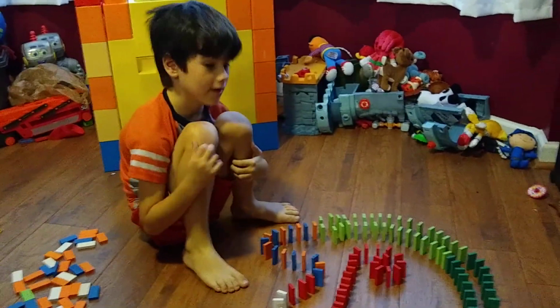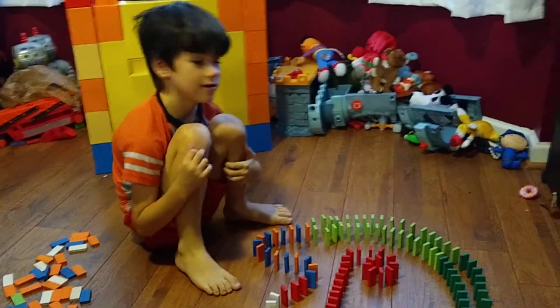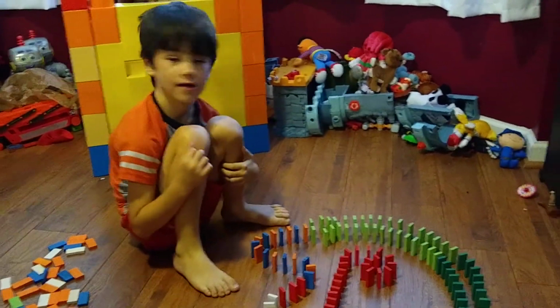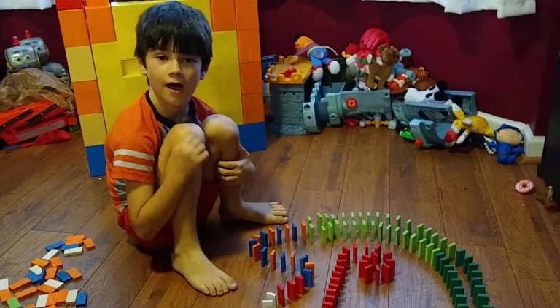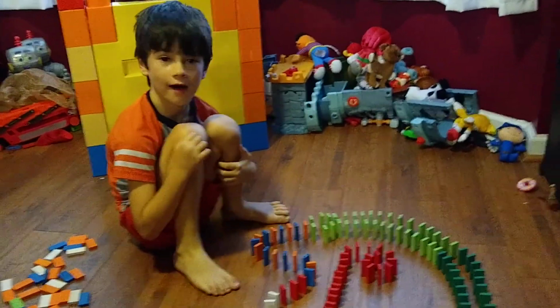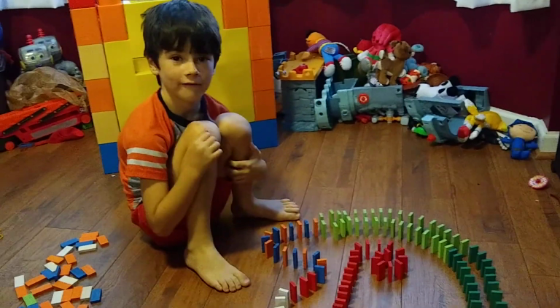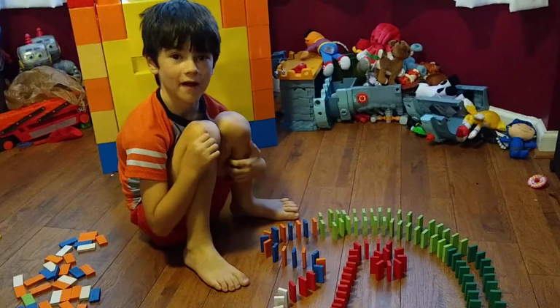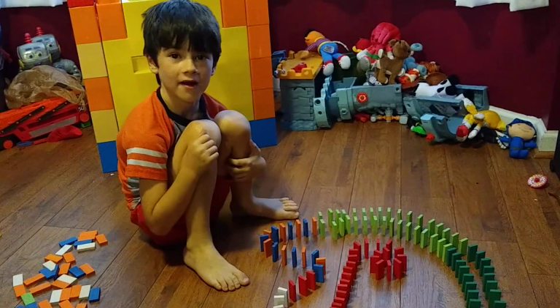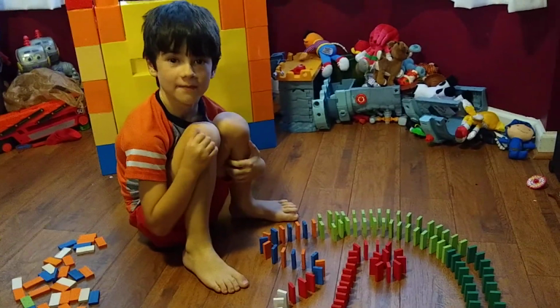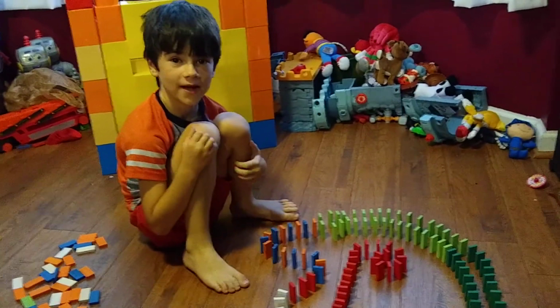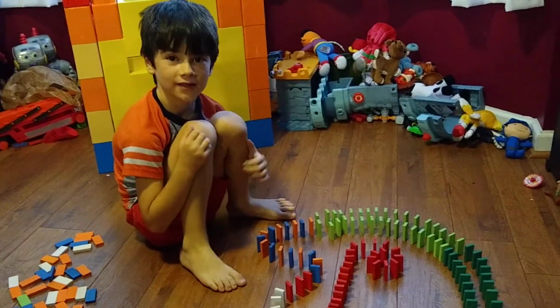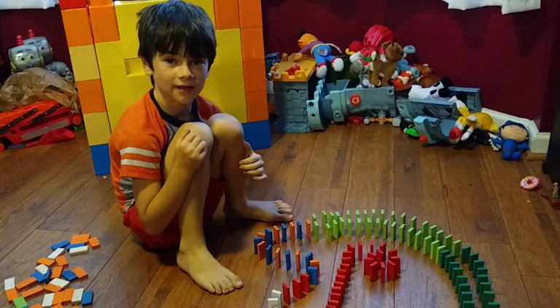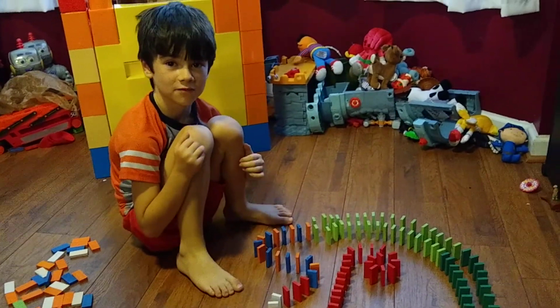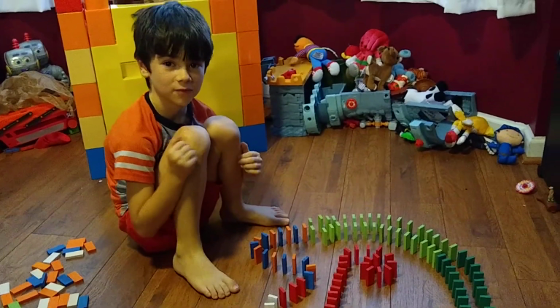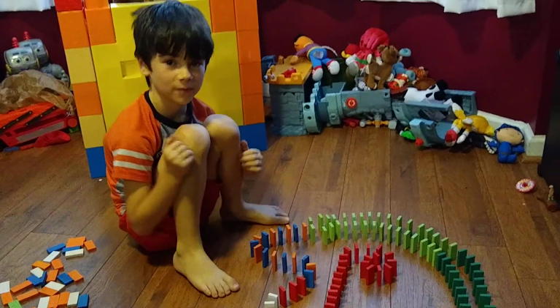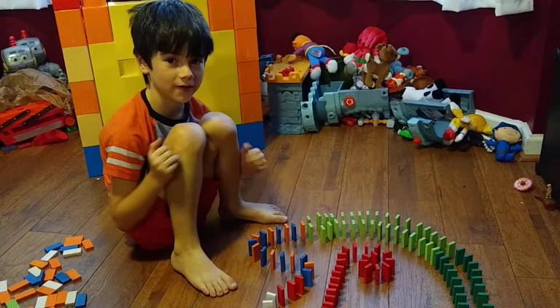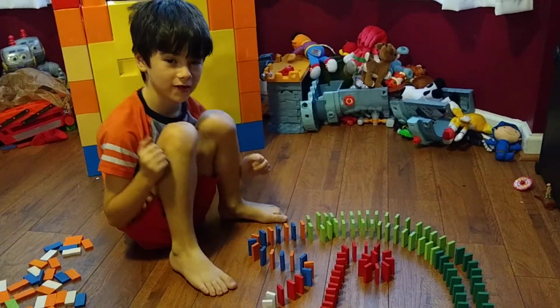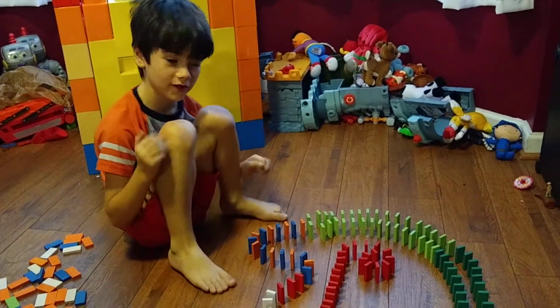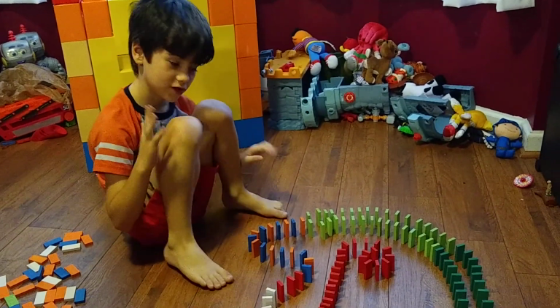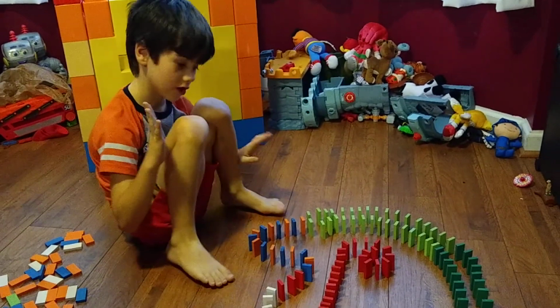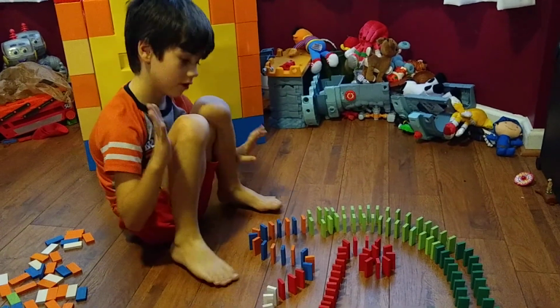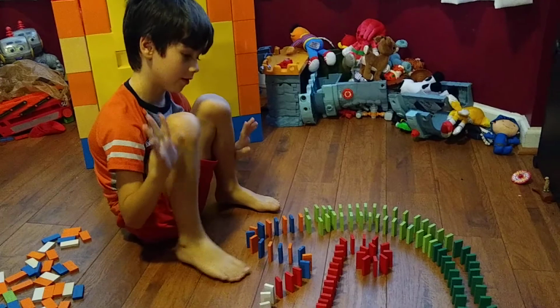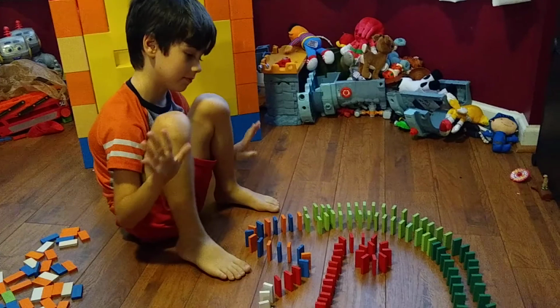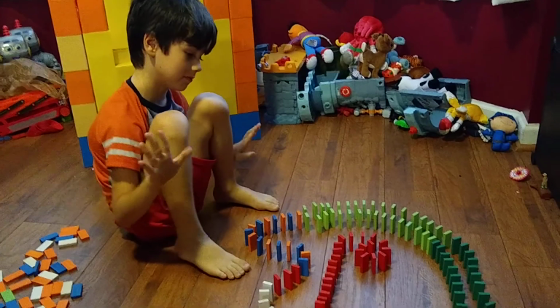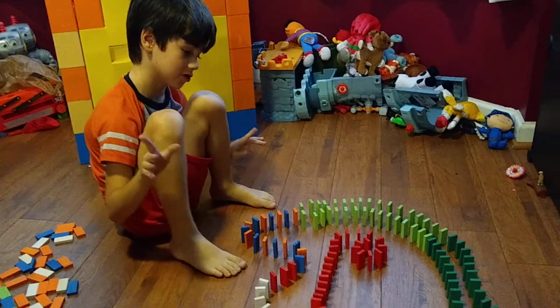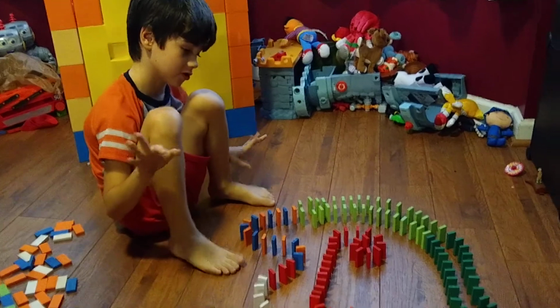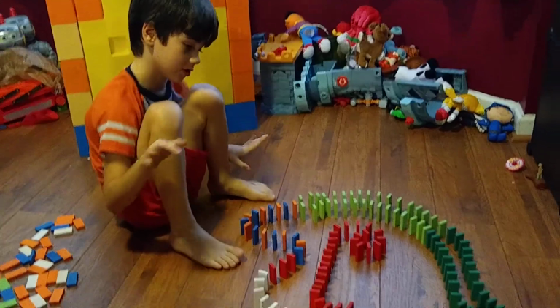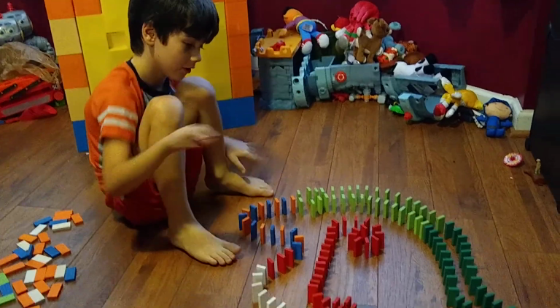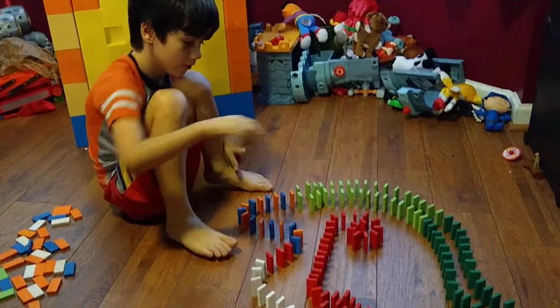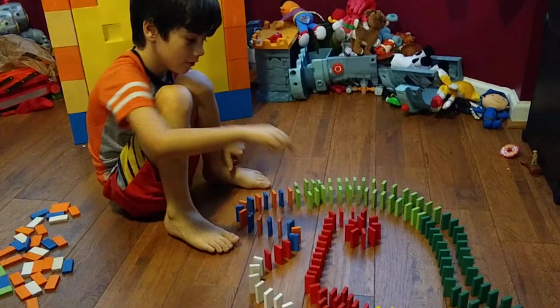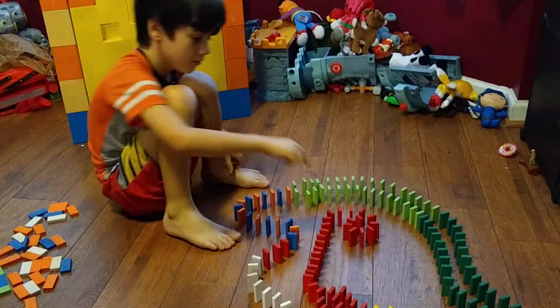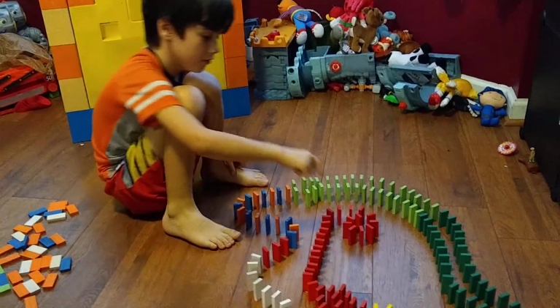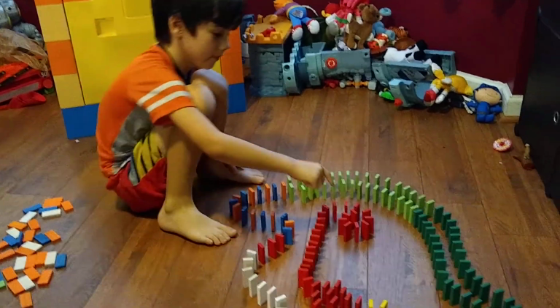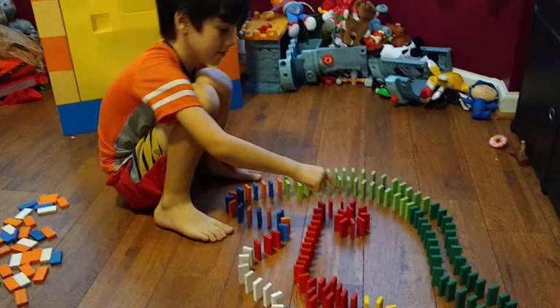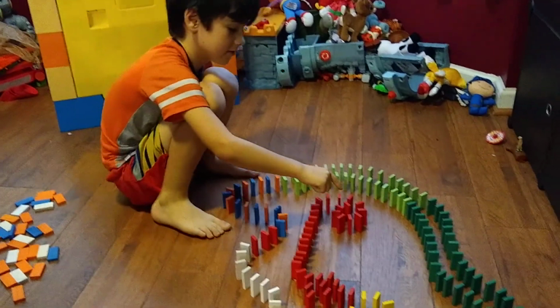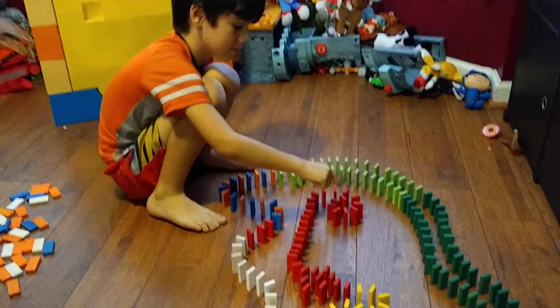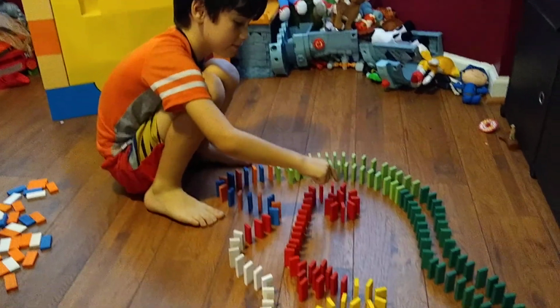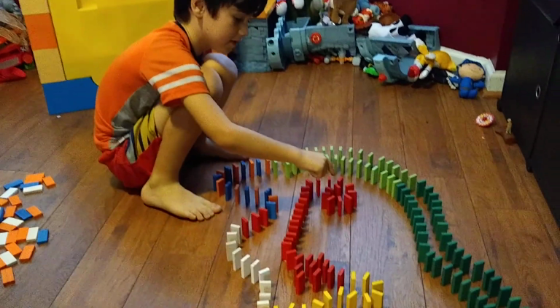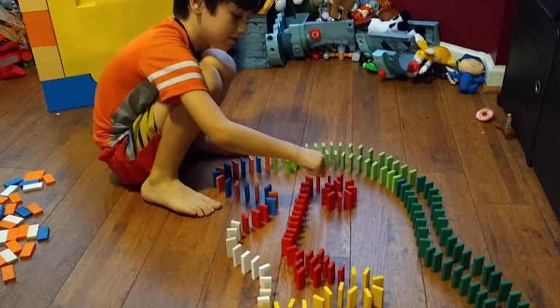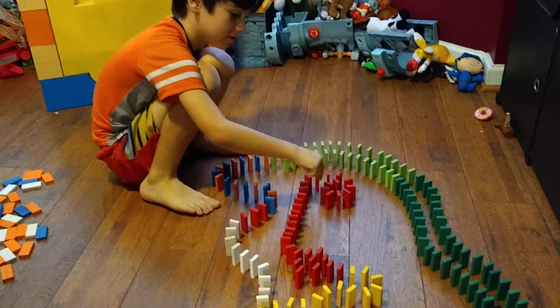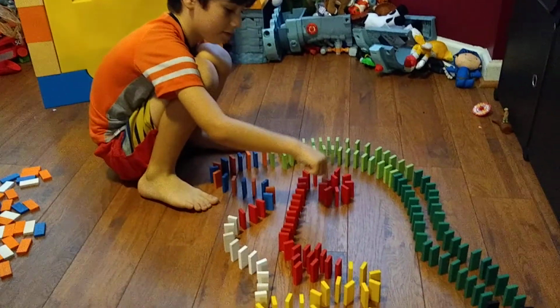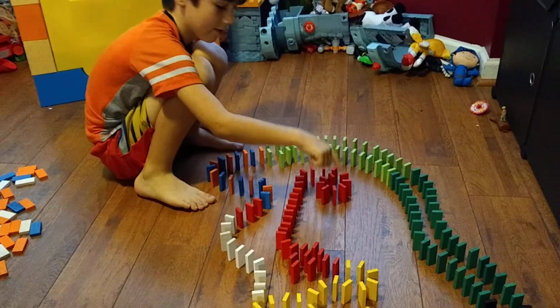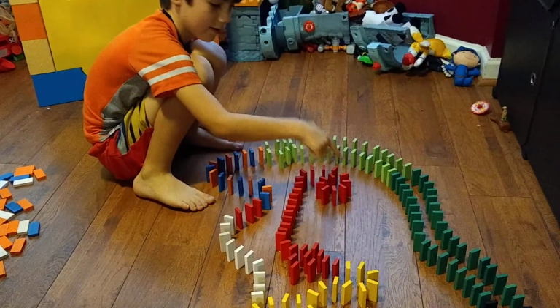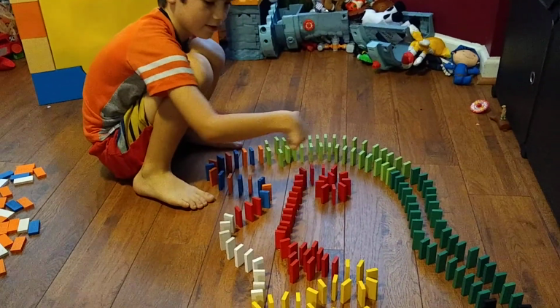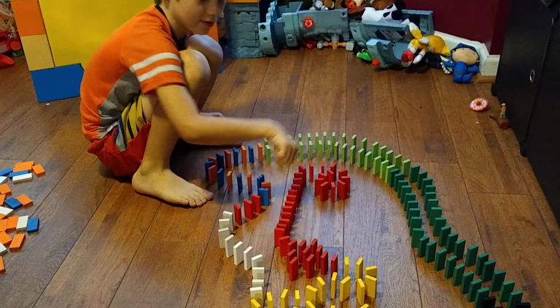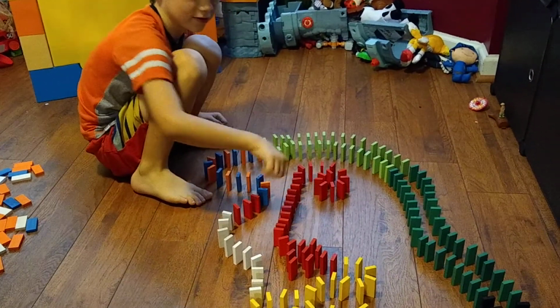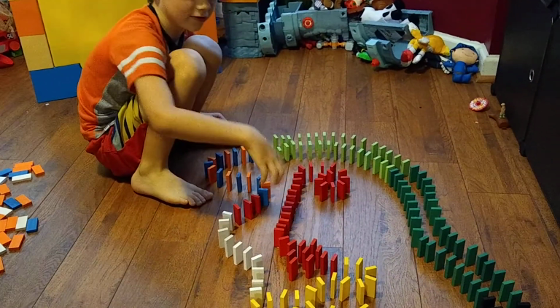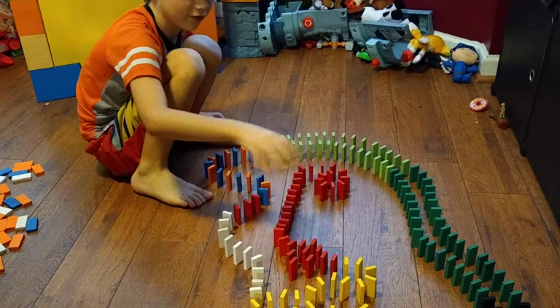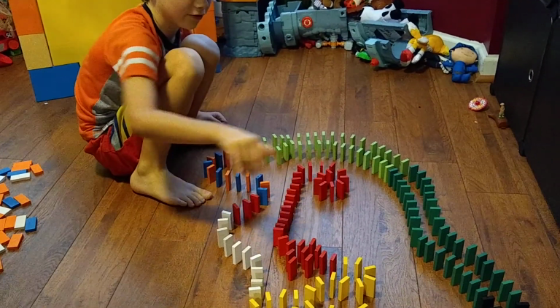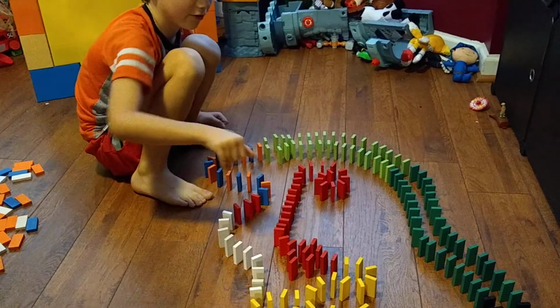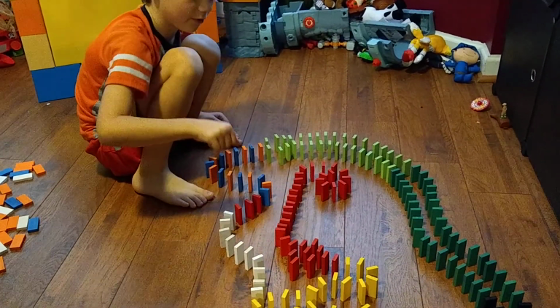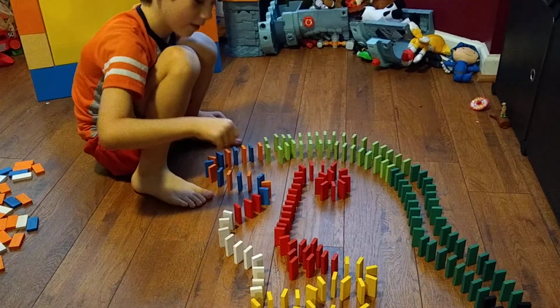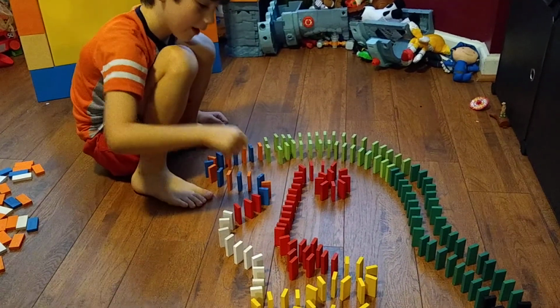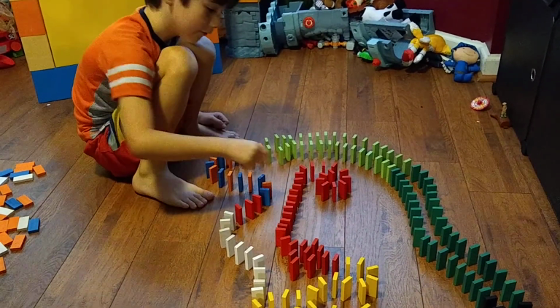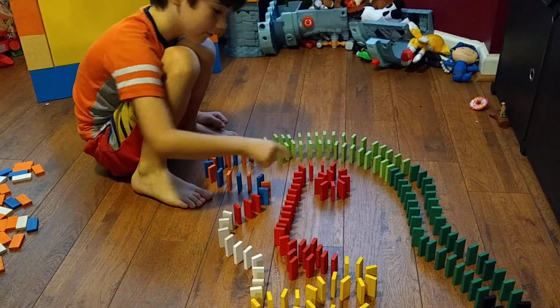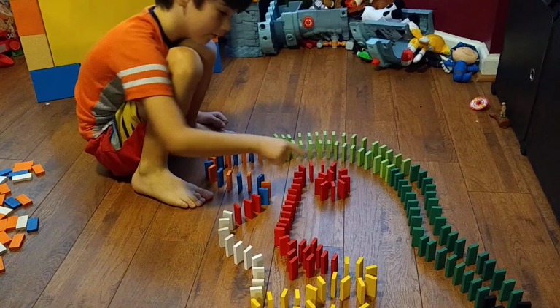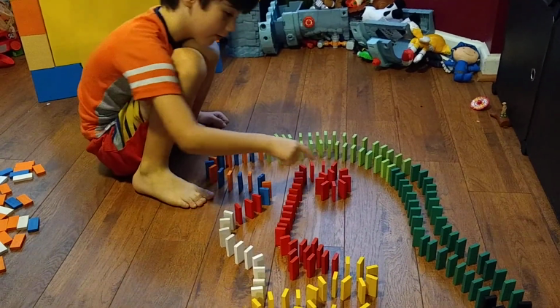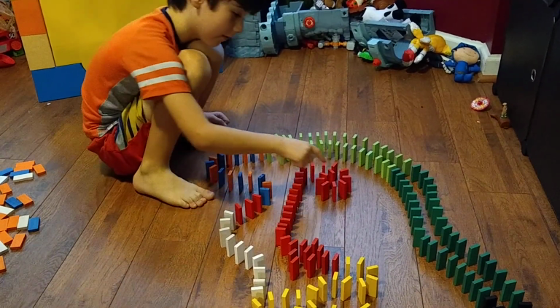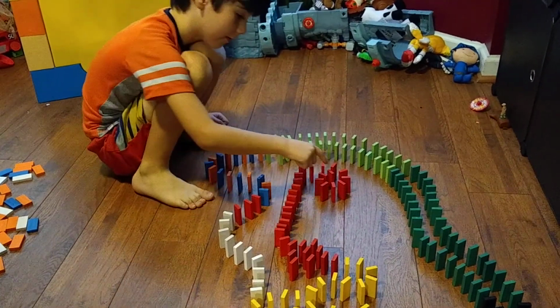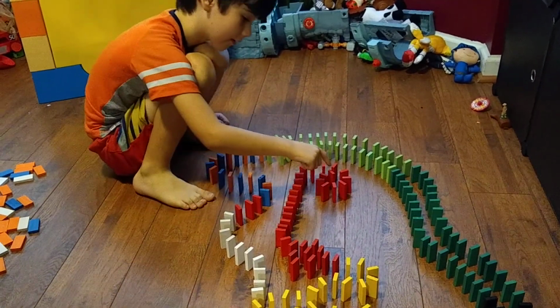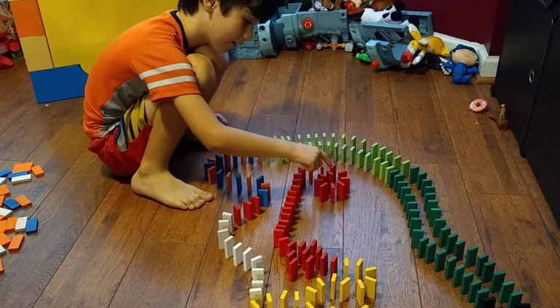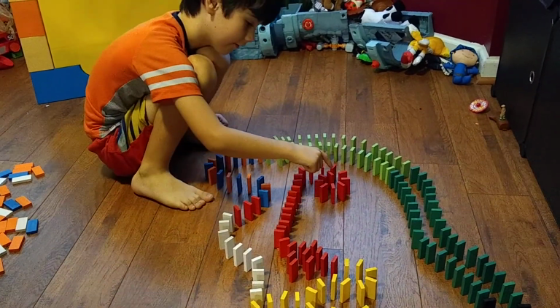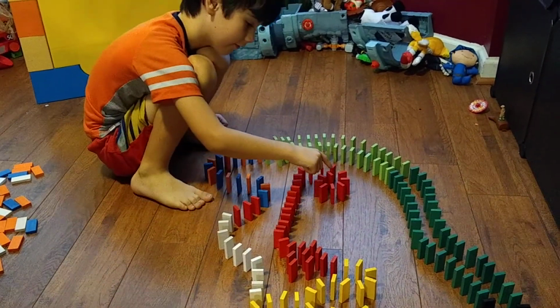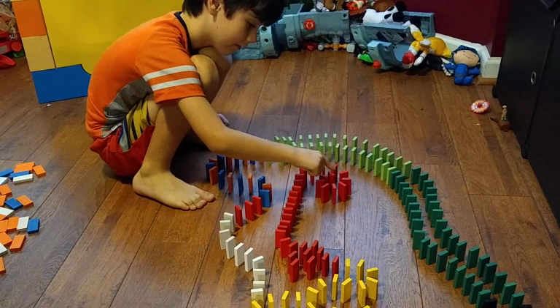I didn't have any mess-ups with it, so I'm just gonna do it. If we start right here, it's gonna go around. So here it goes.